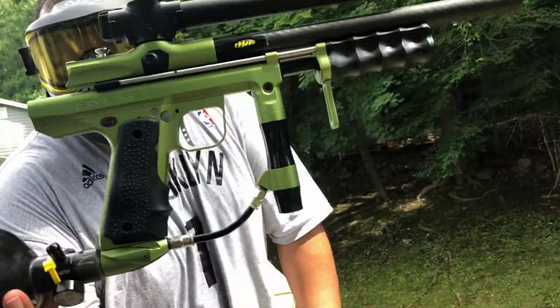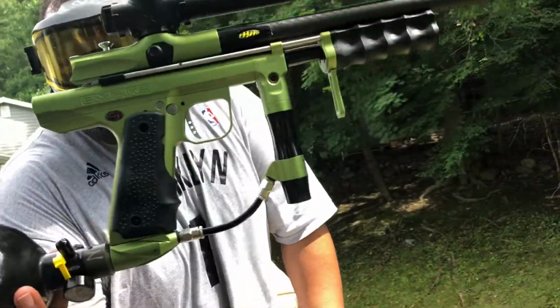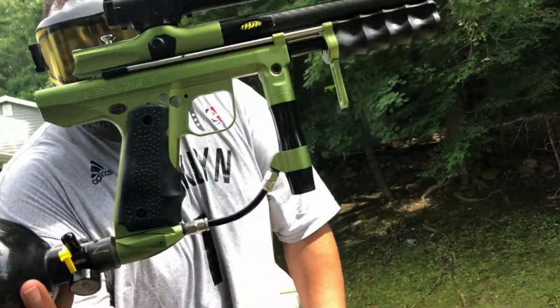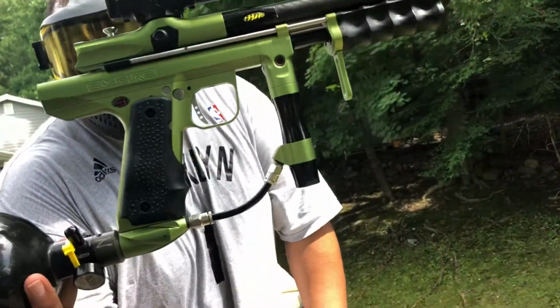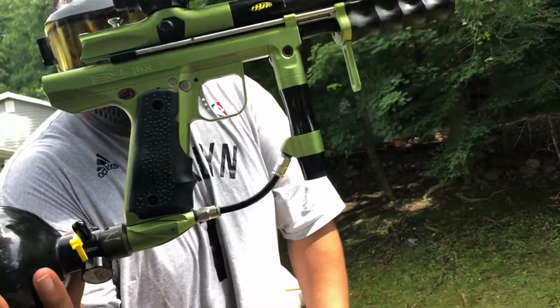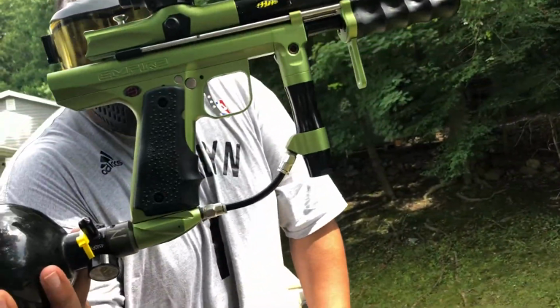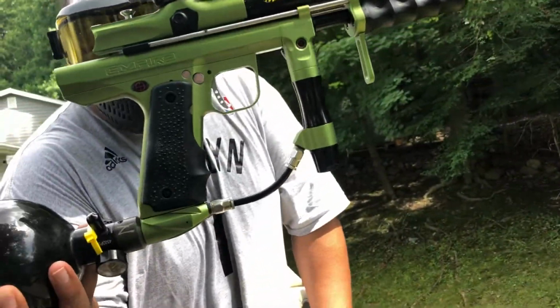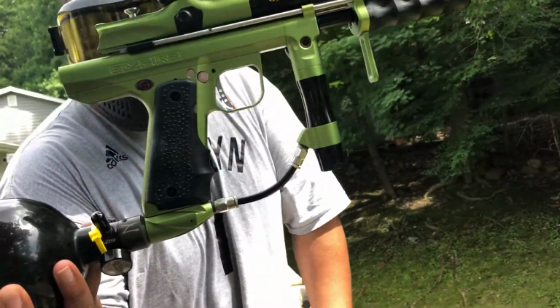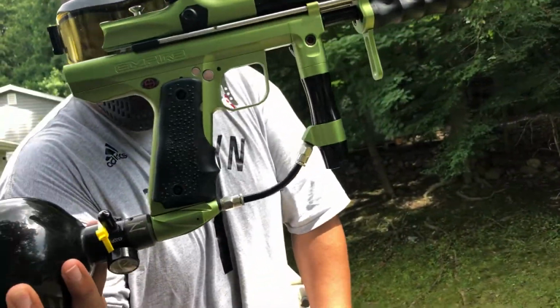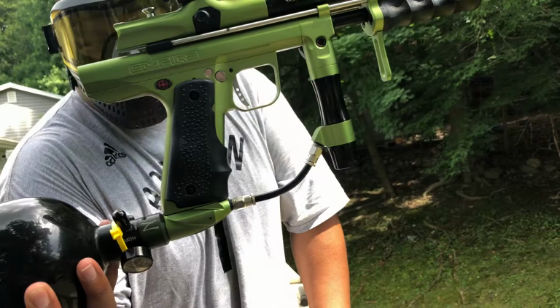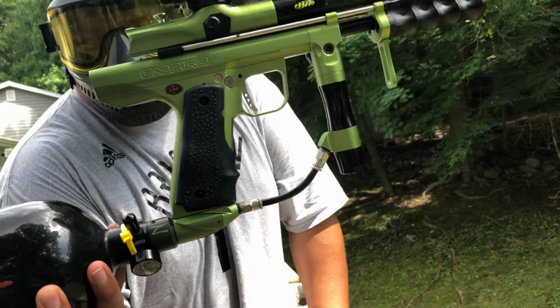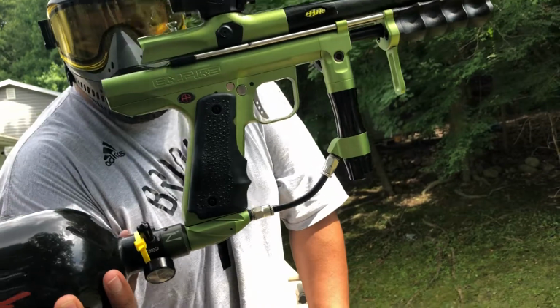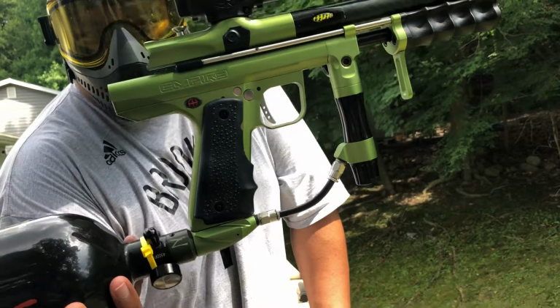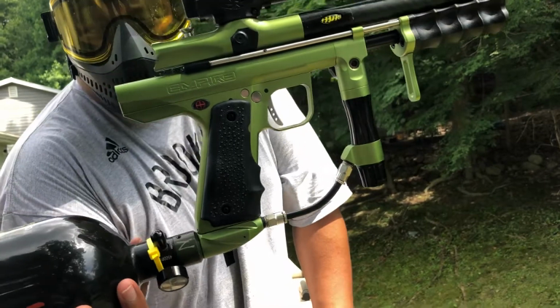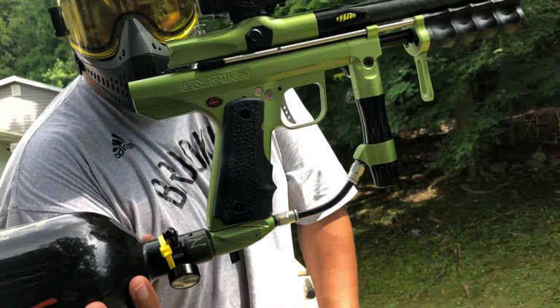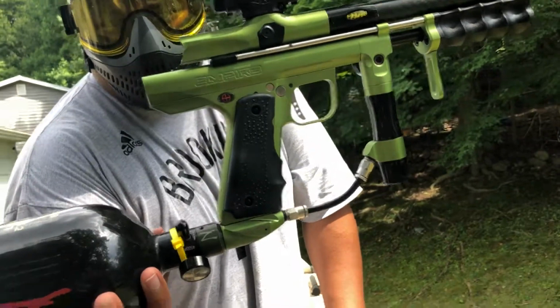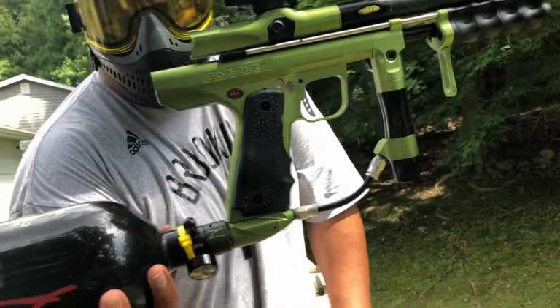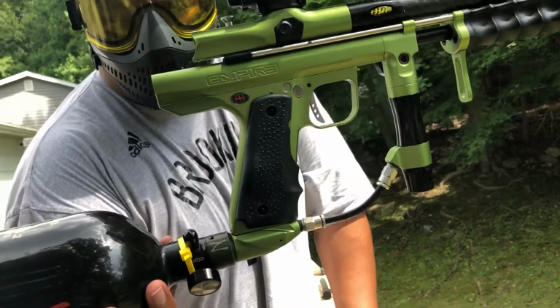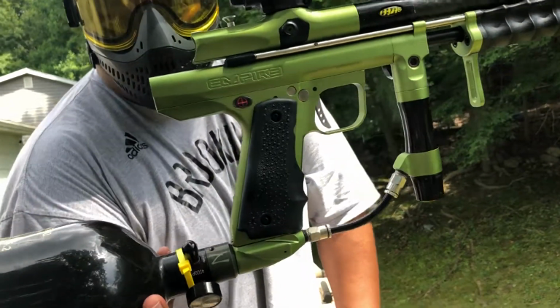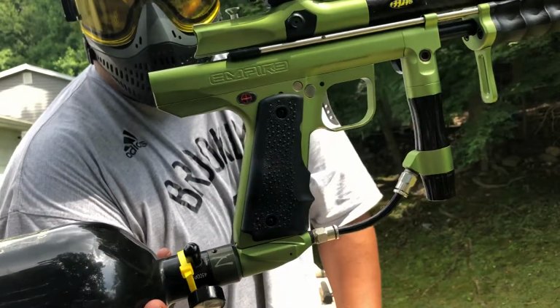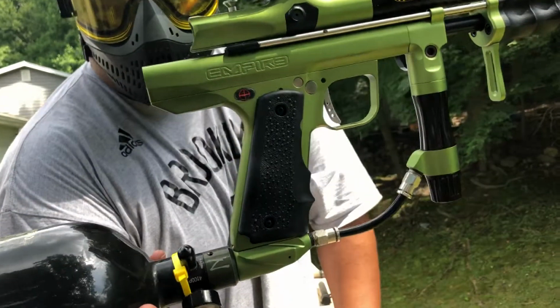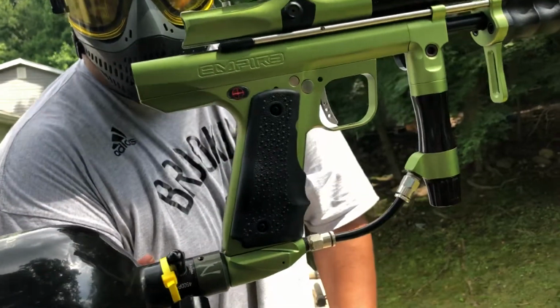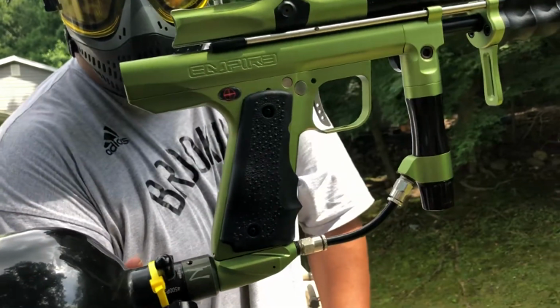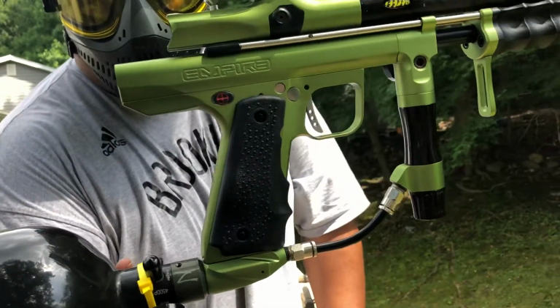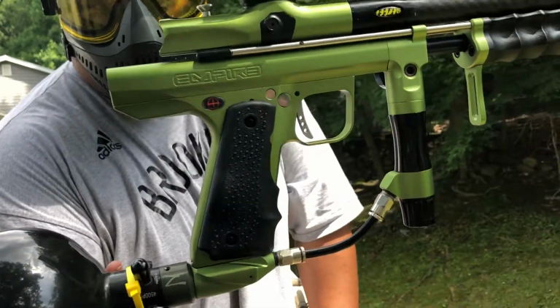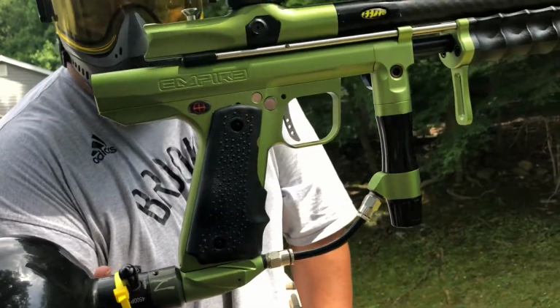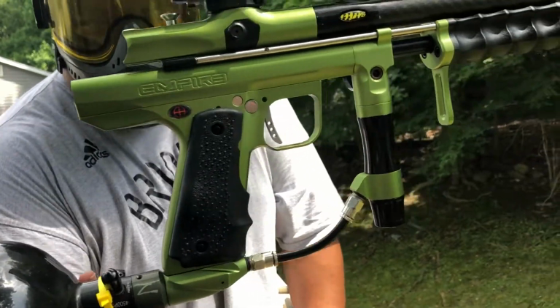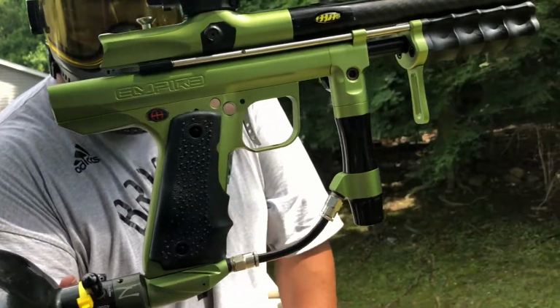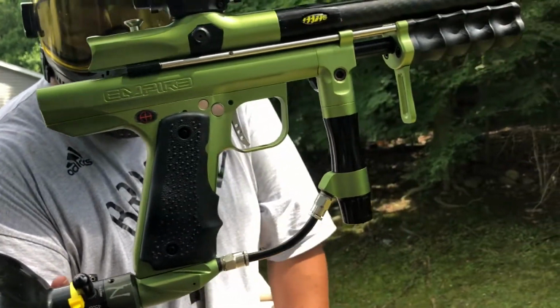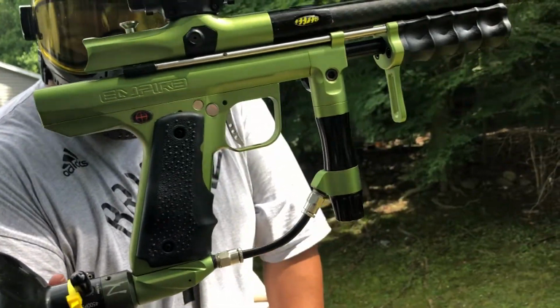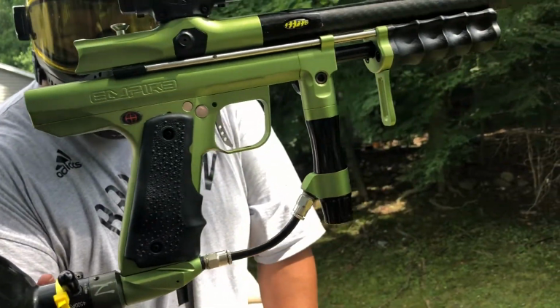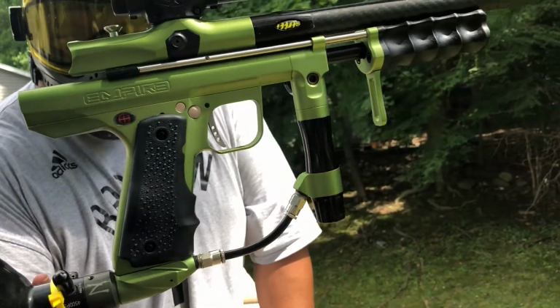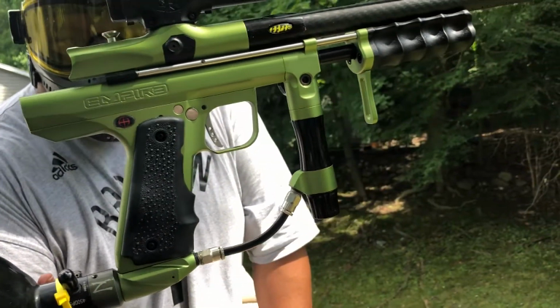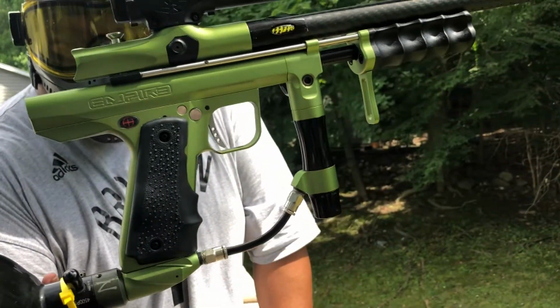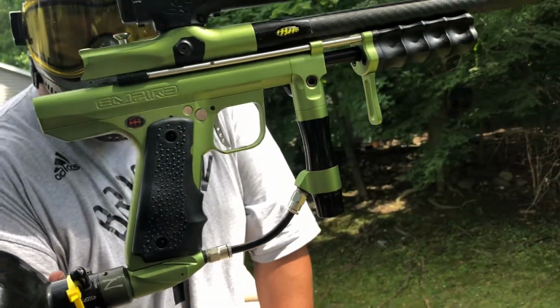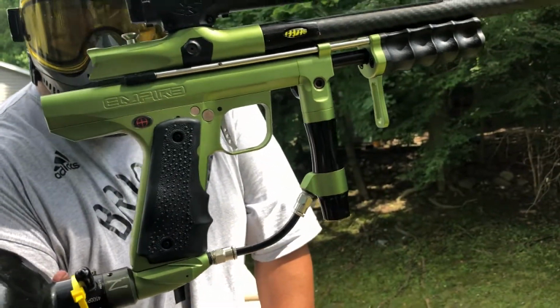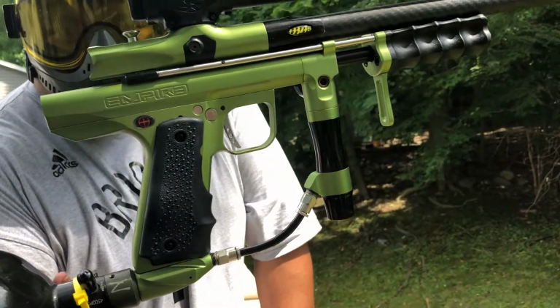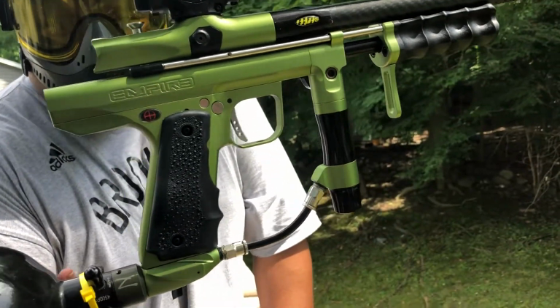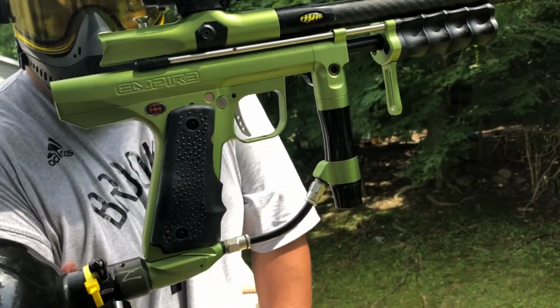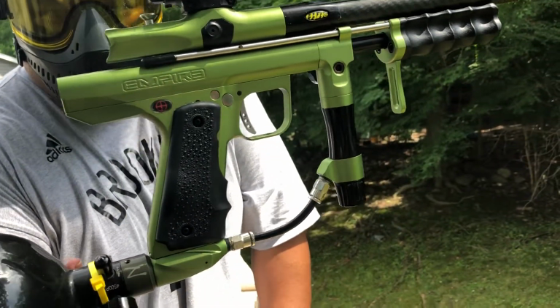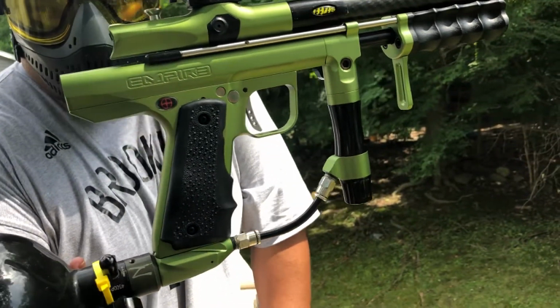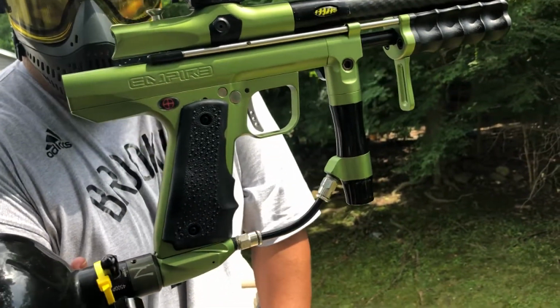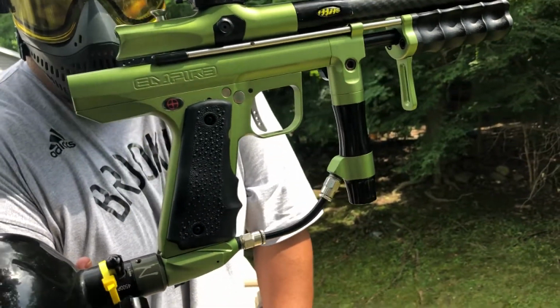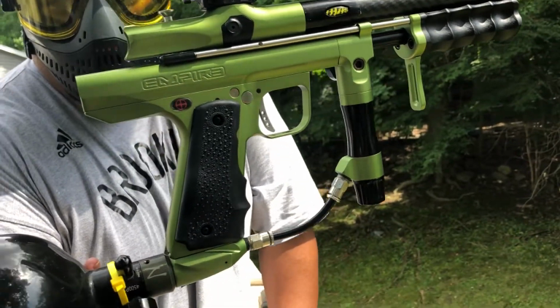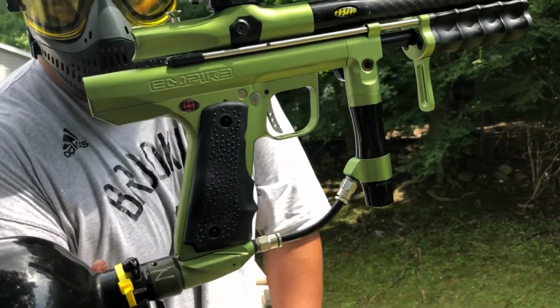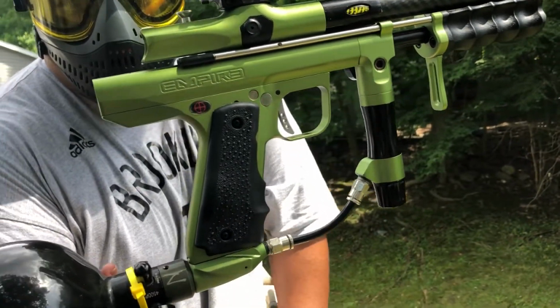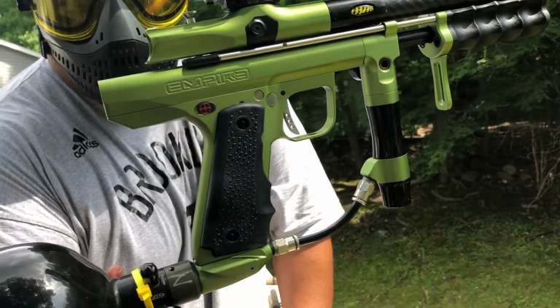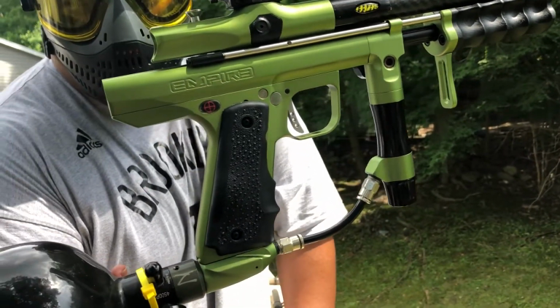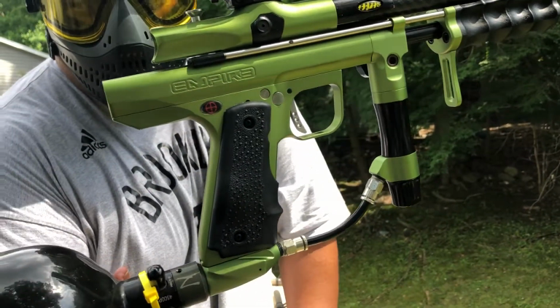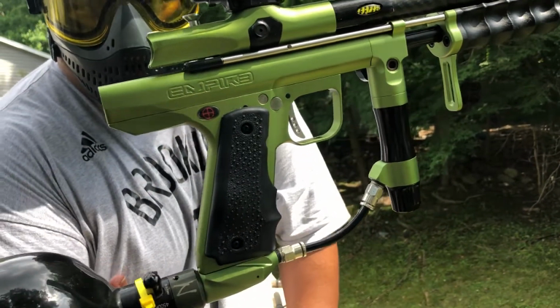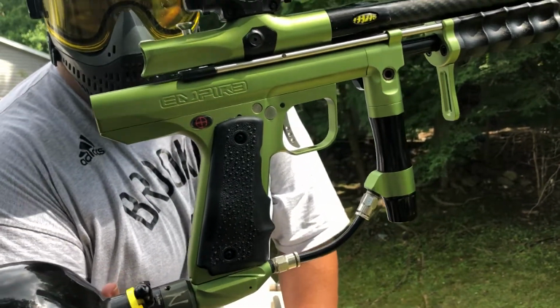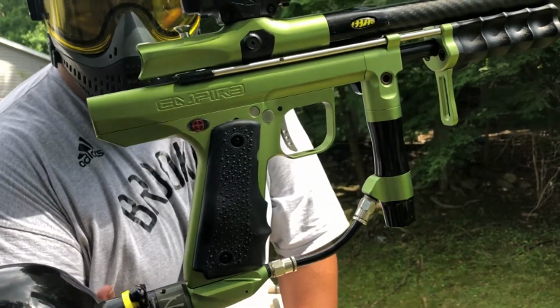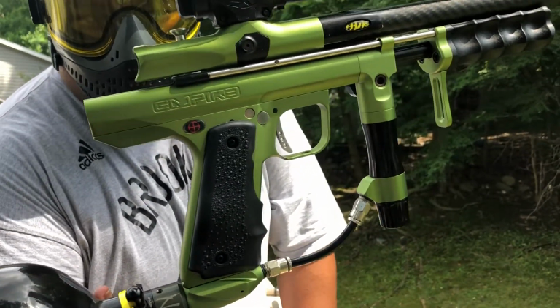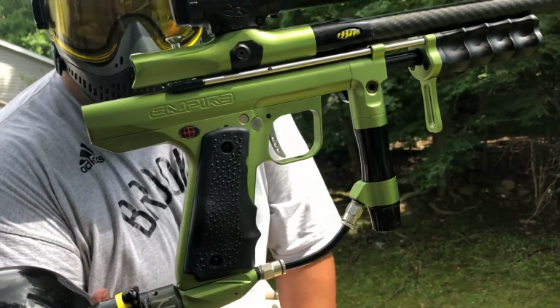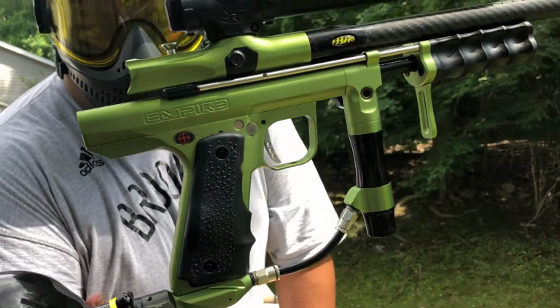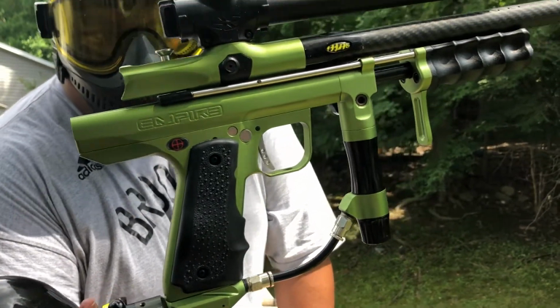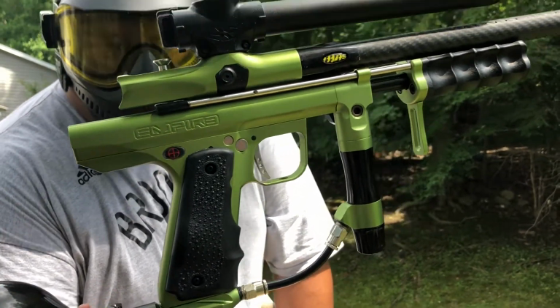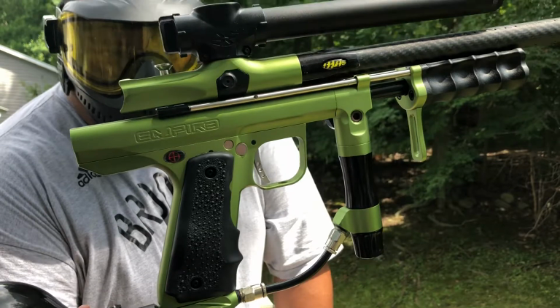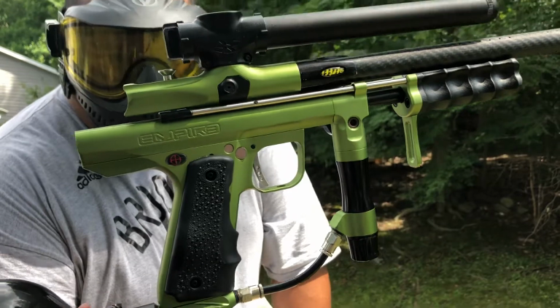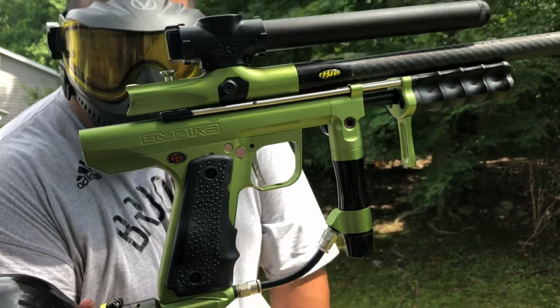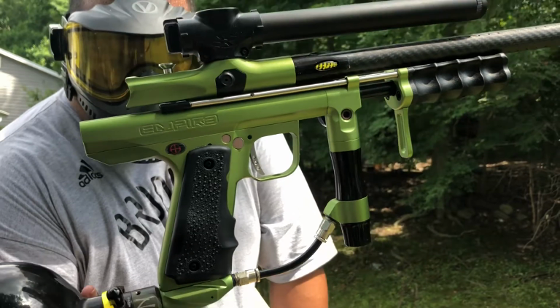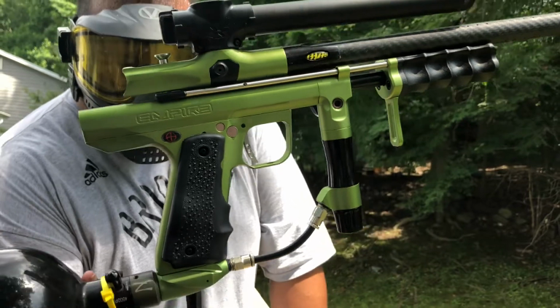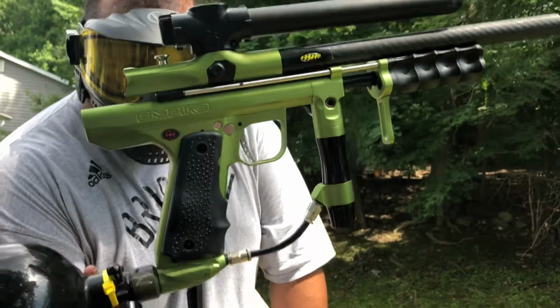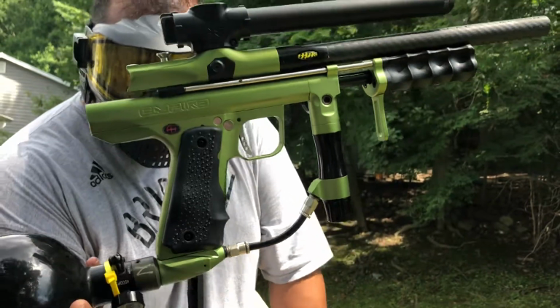Green and black, which is a special color Empire Sniper. I believe A&S Gears are selling it in that preset color.